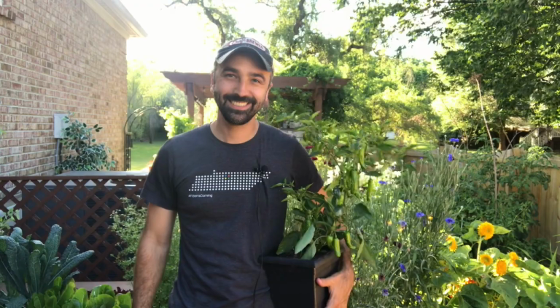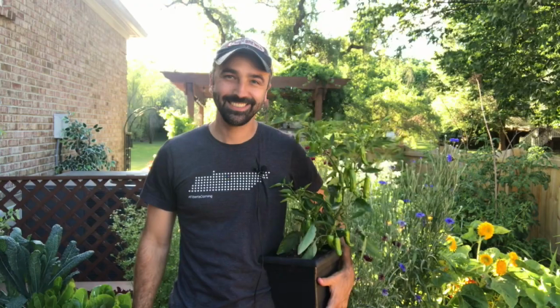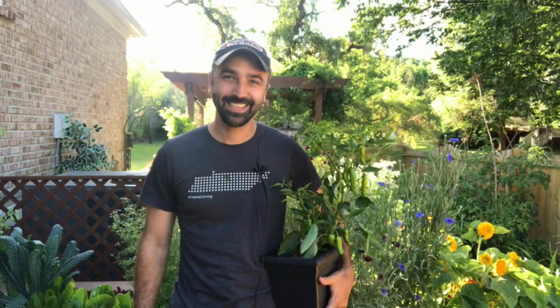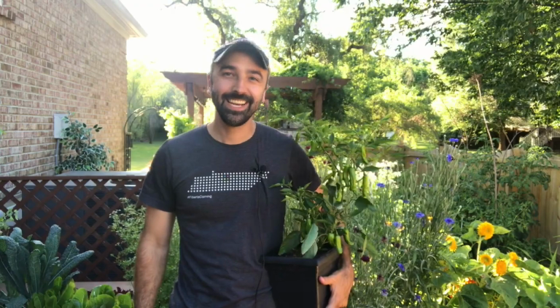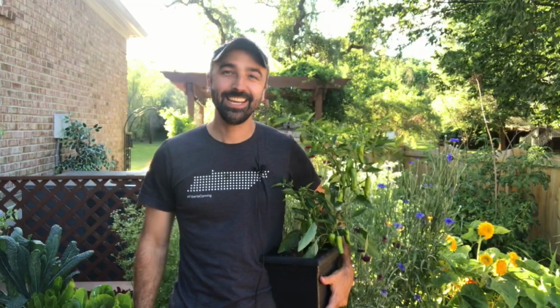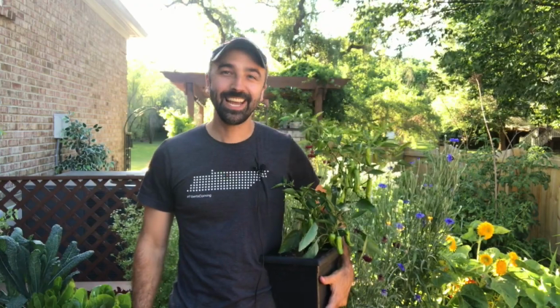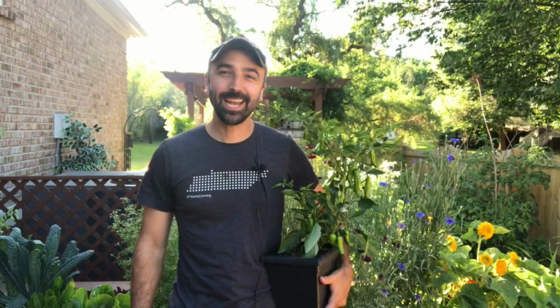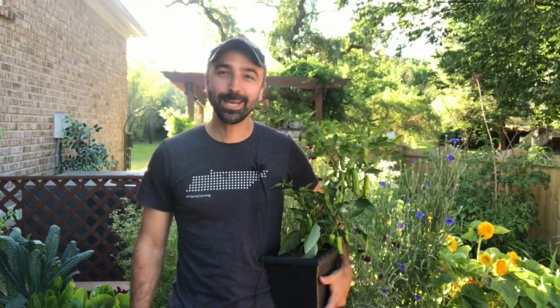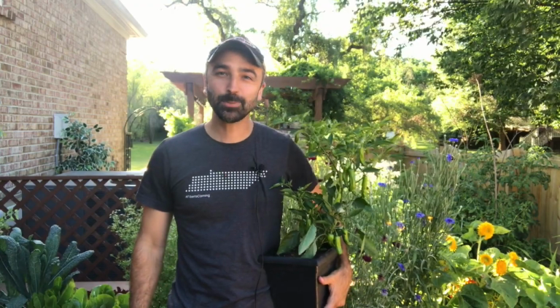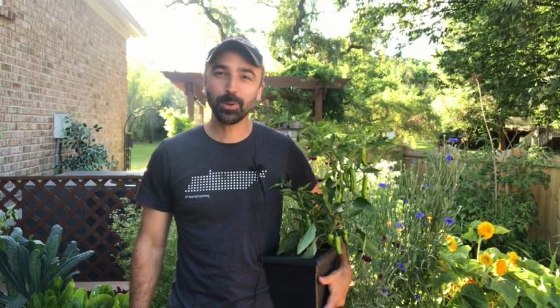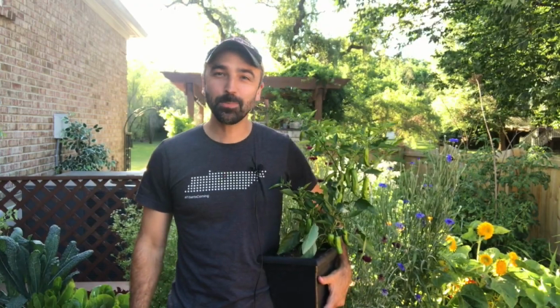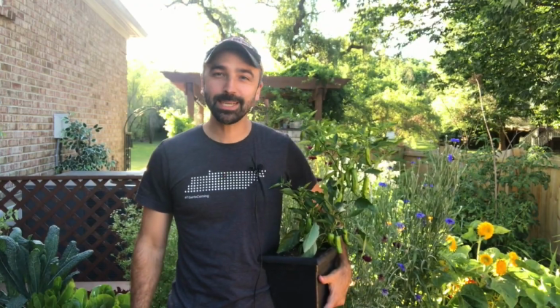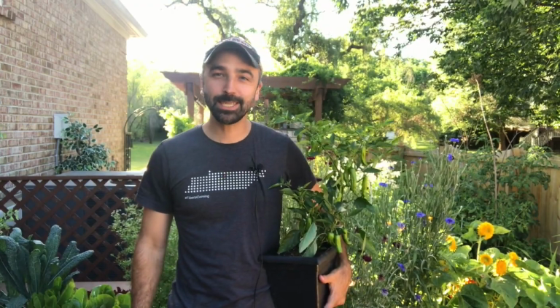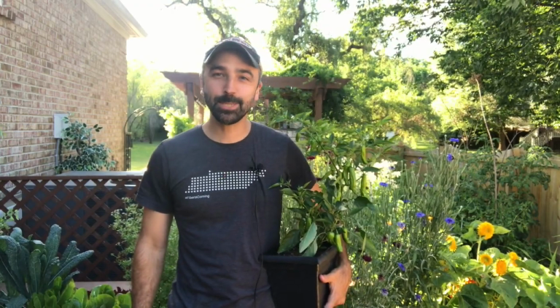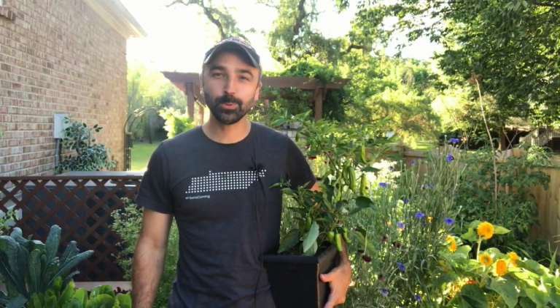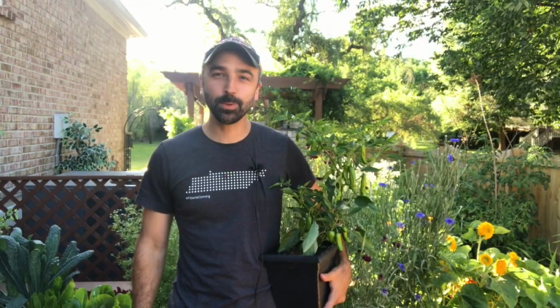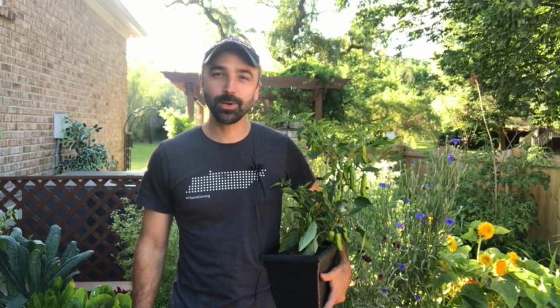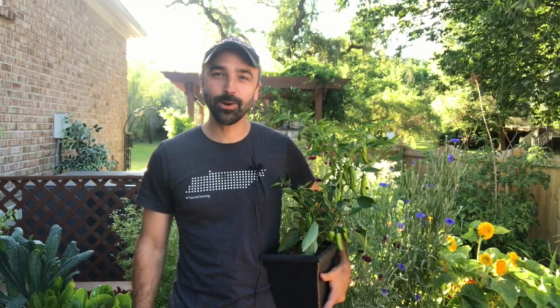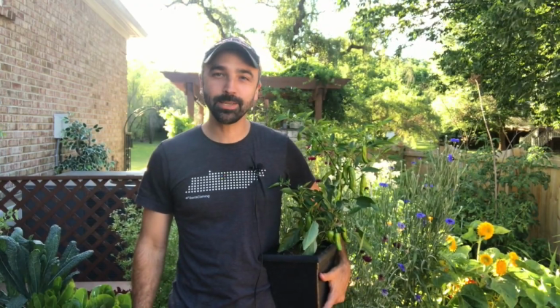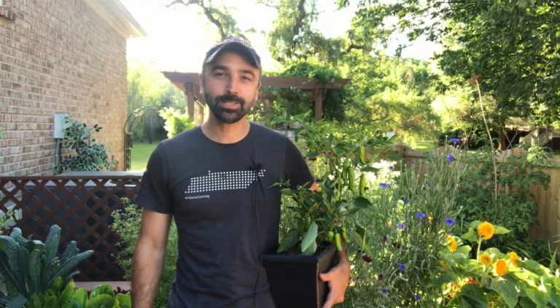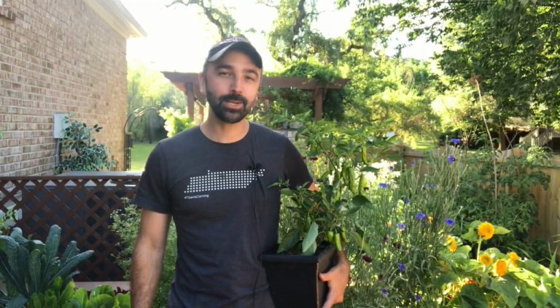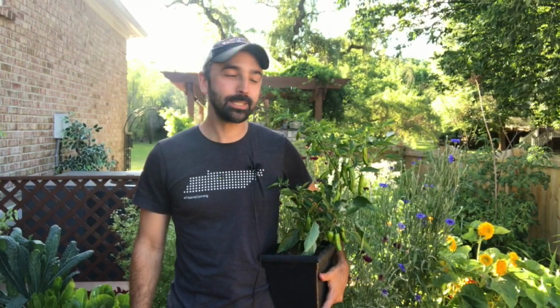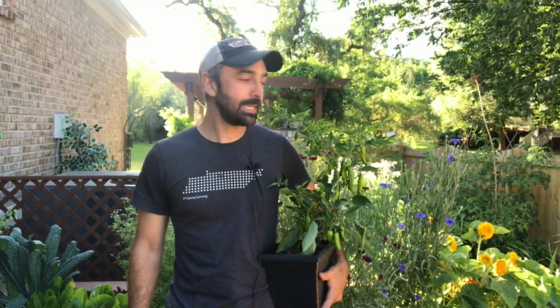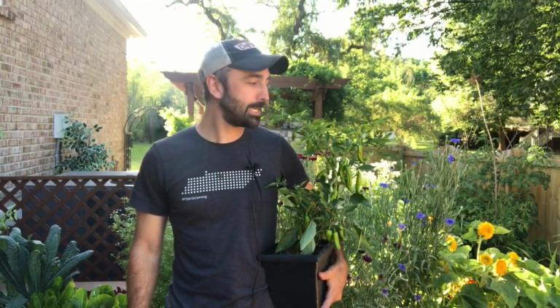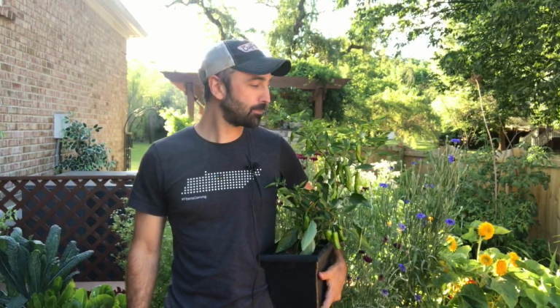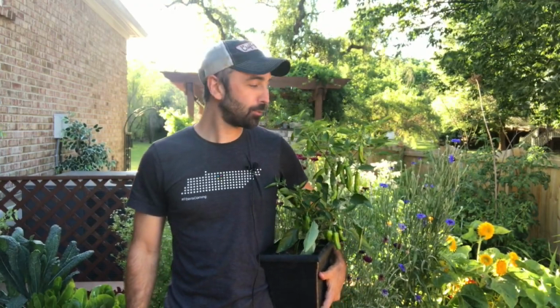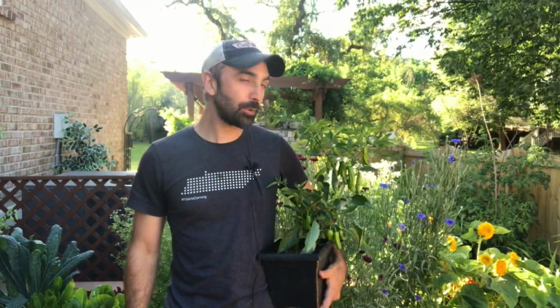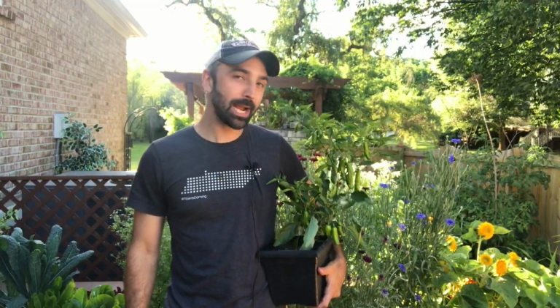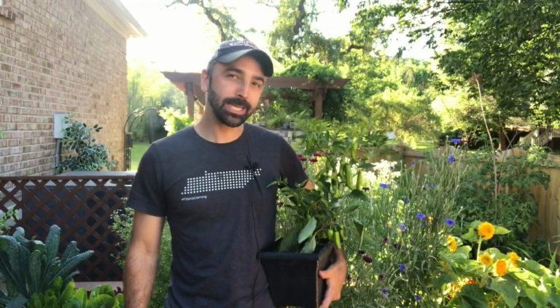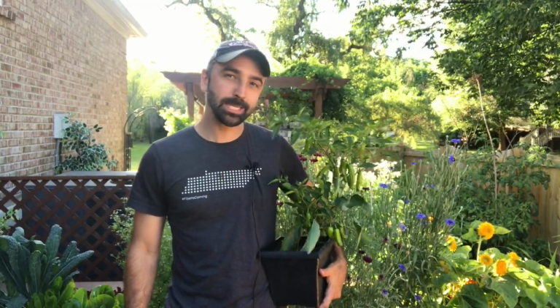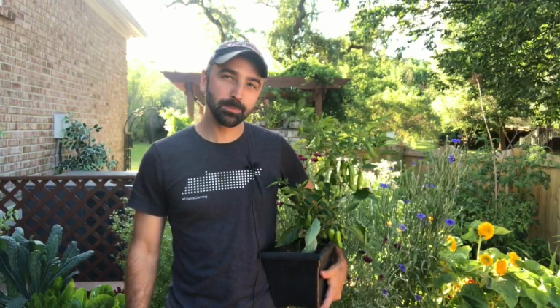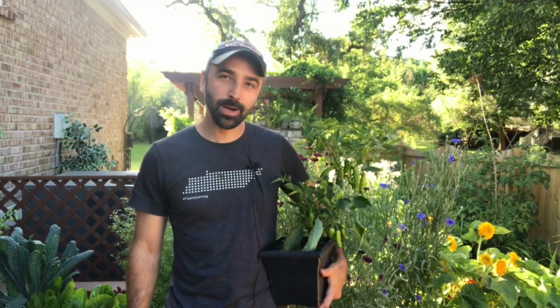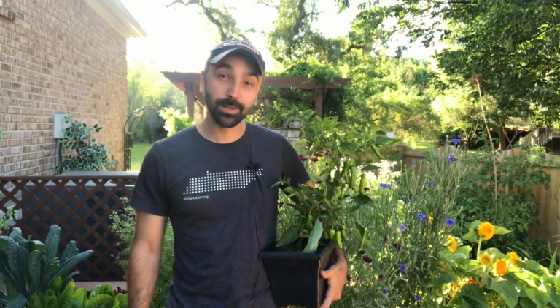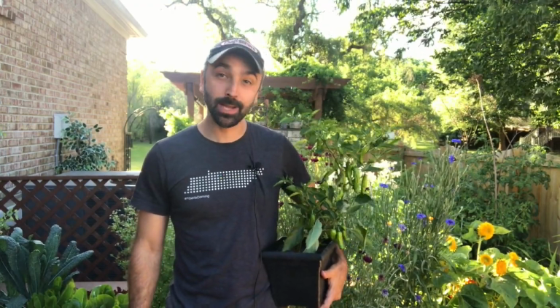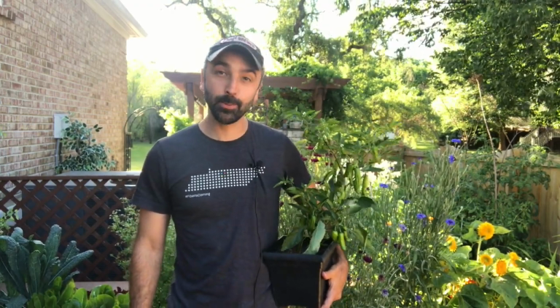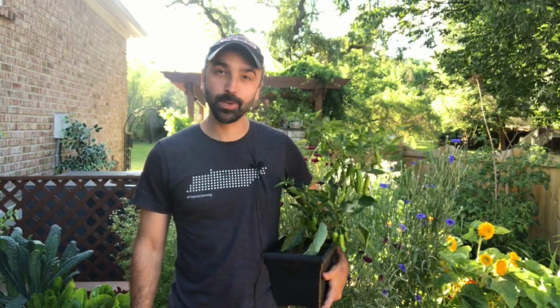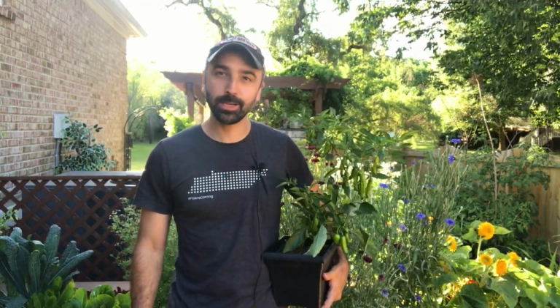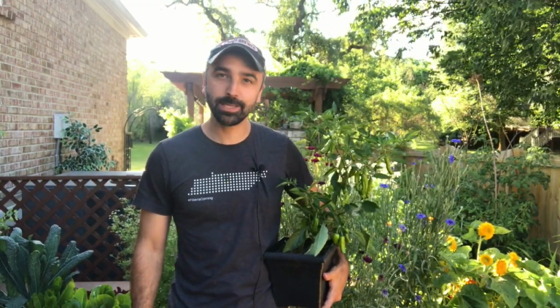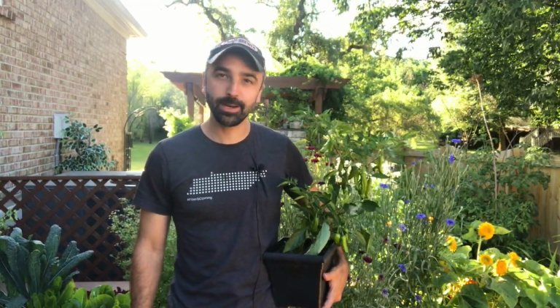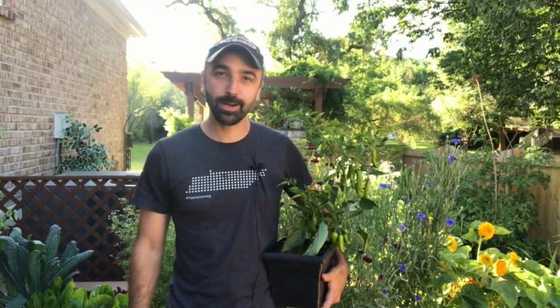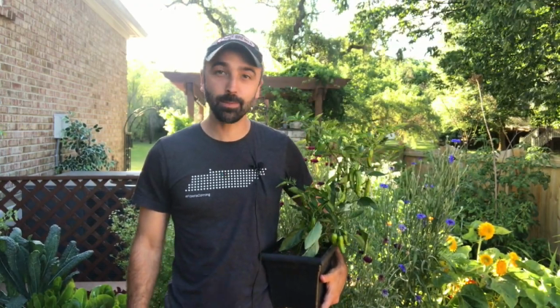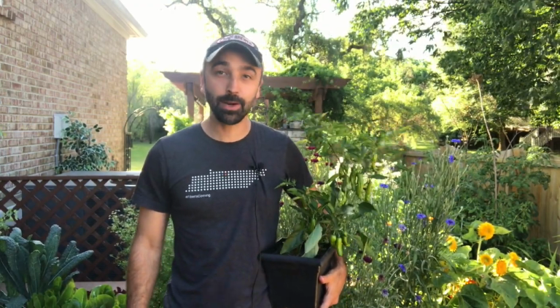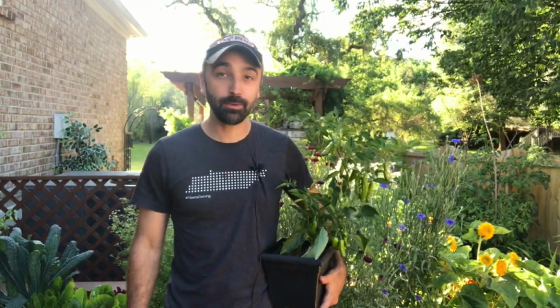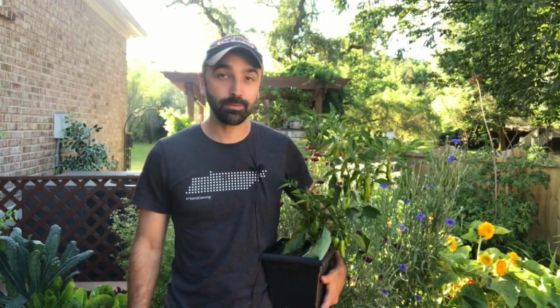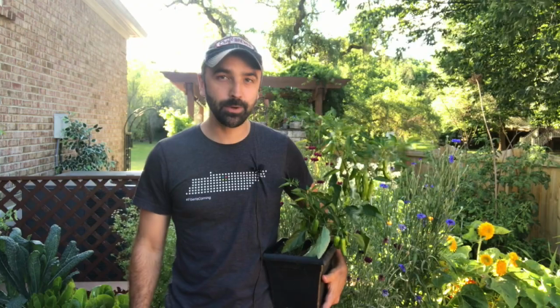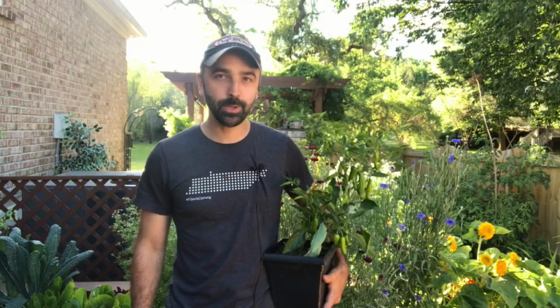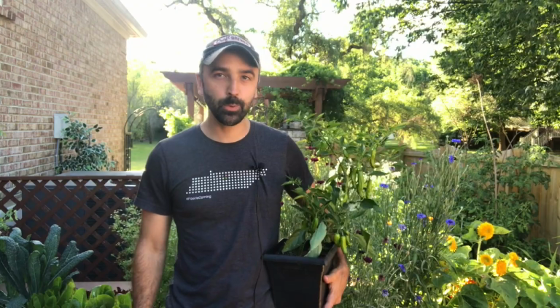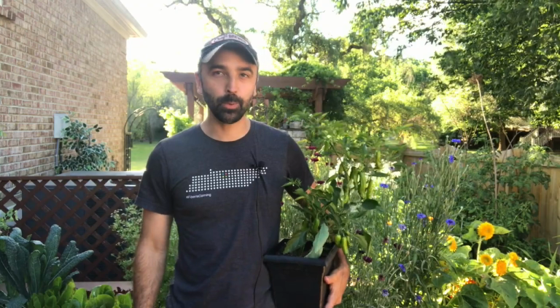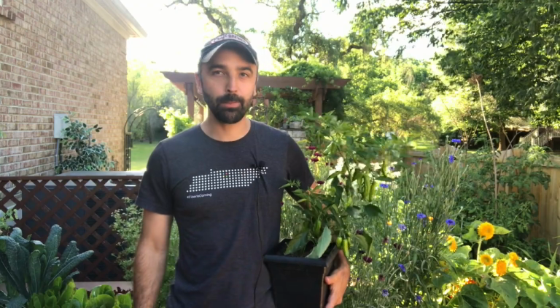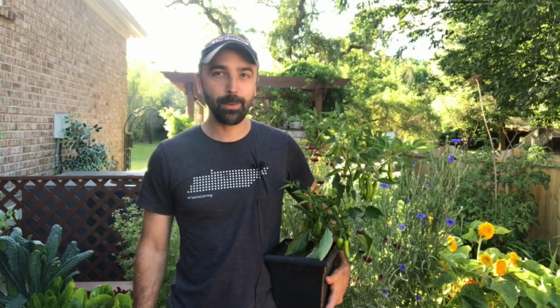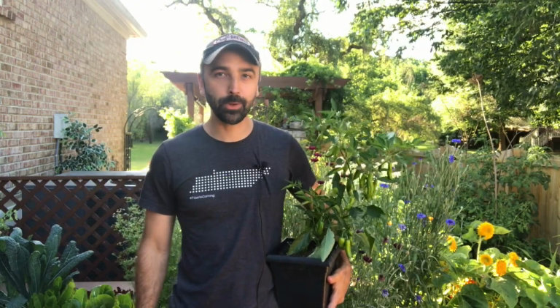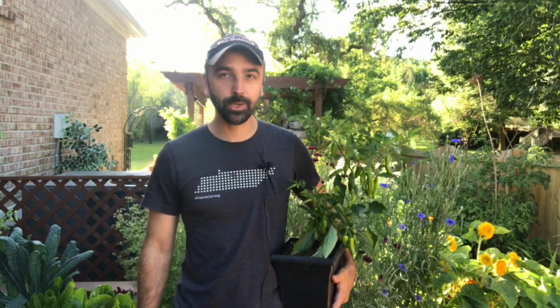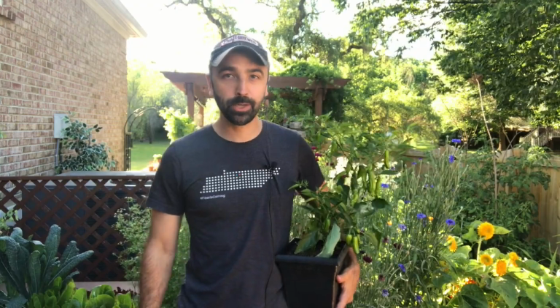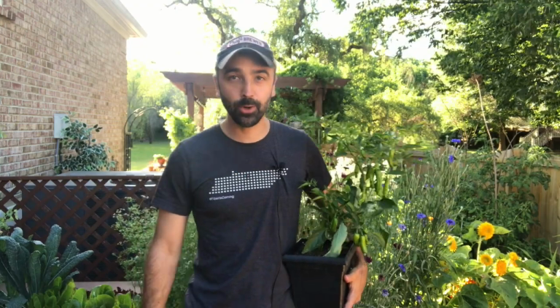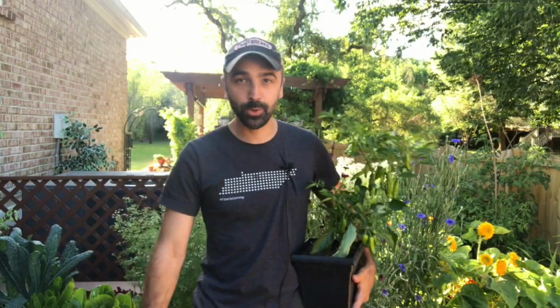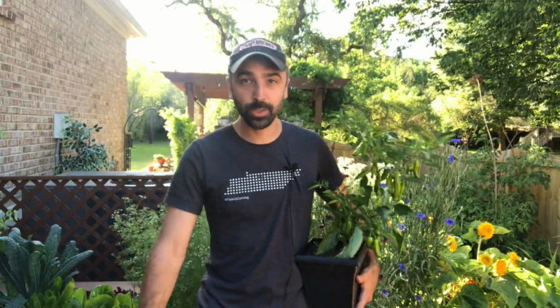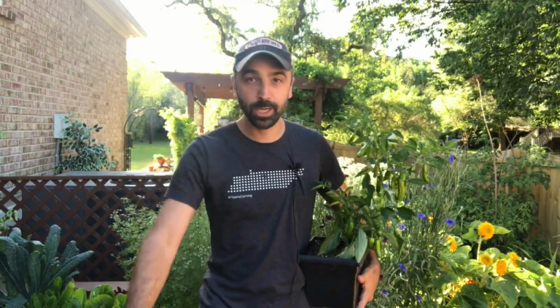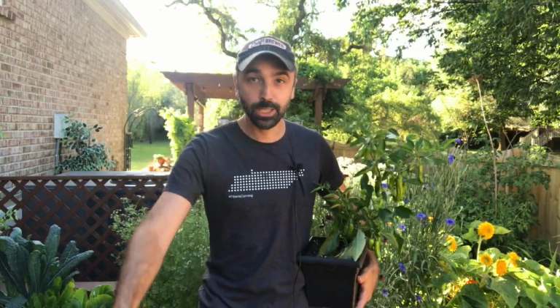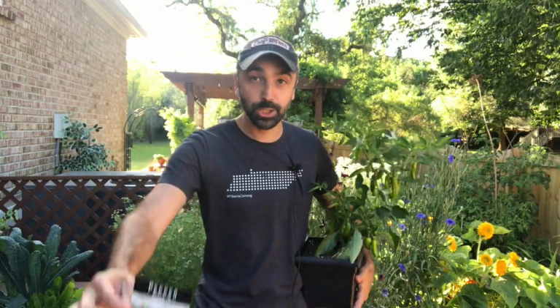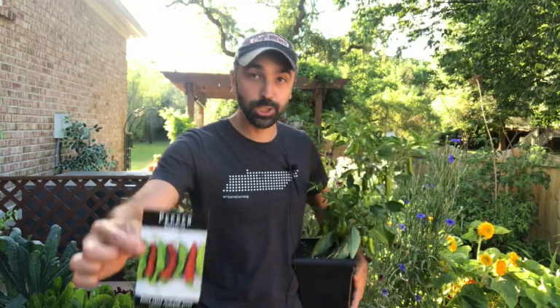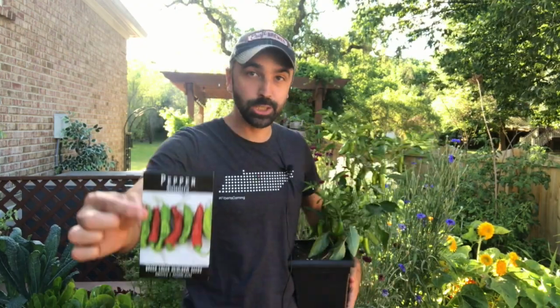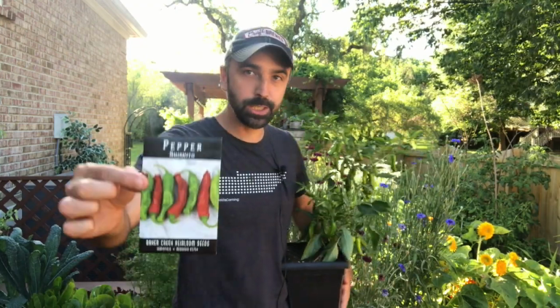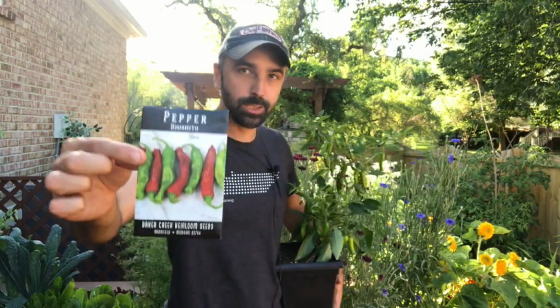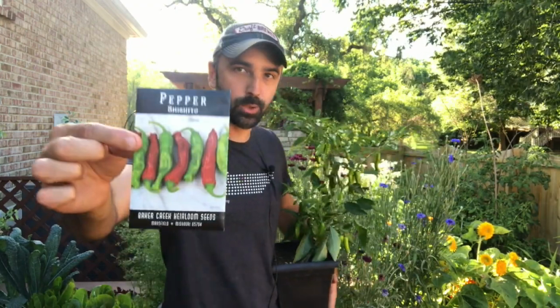Hey guys, welcome back to Inchworm Gardens. On today's Variety Spotlight we're going to be talking about a very cool pepper called Shishito.